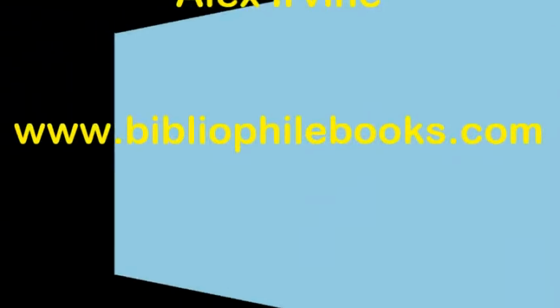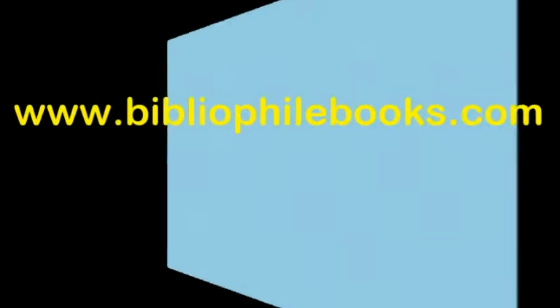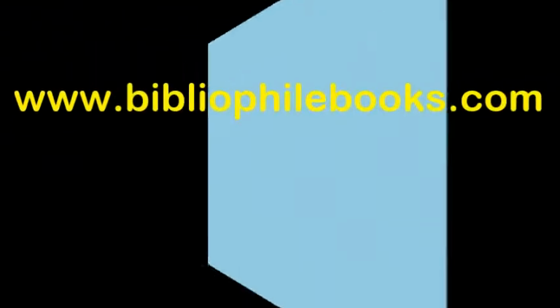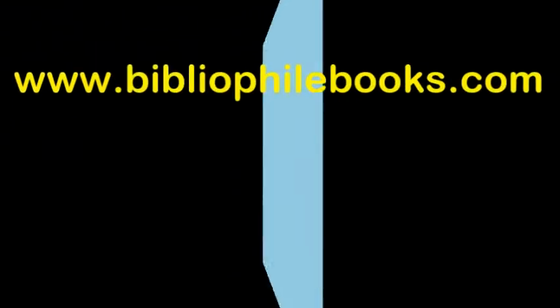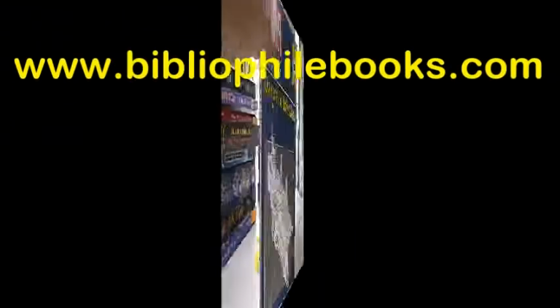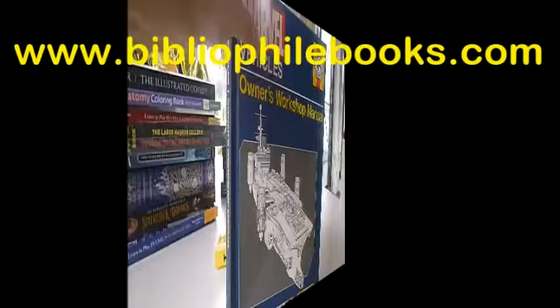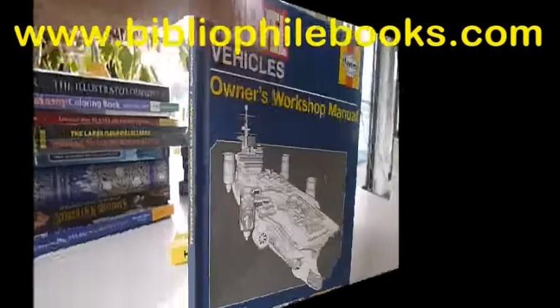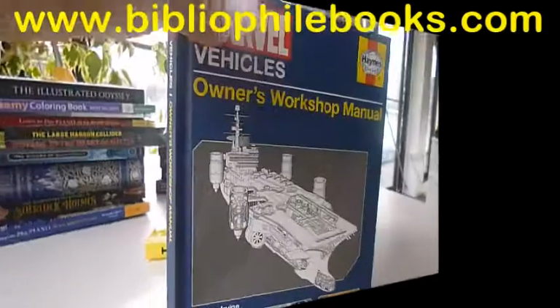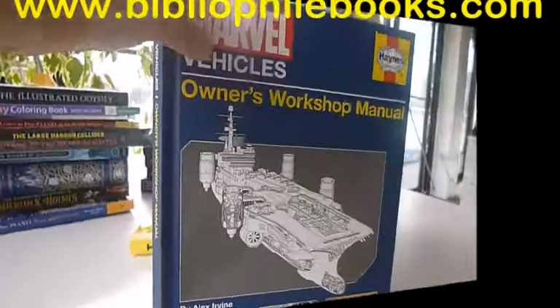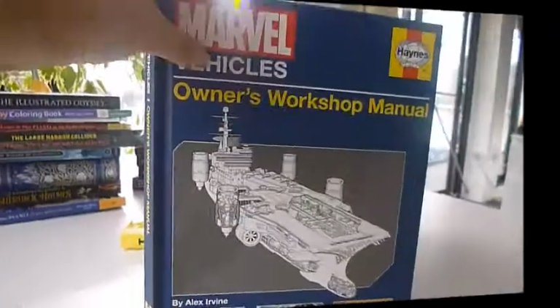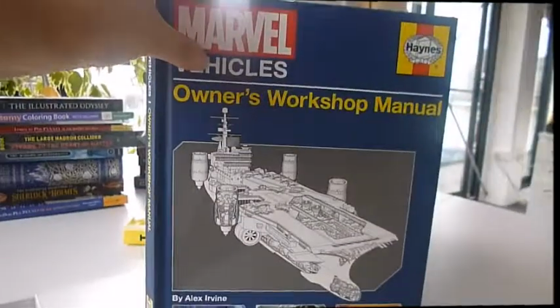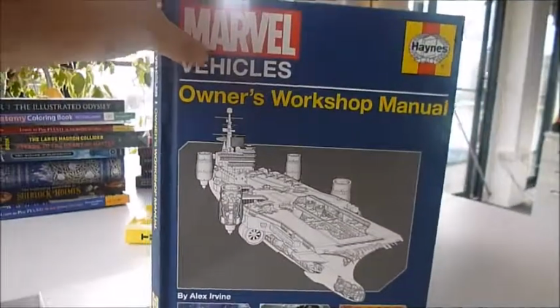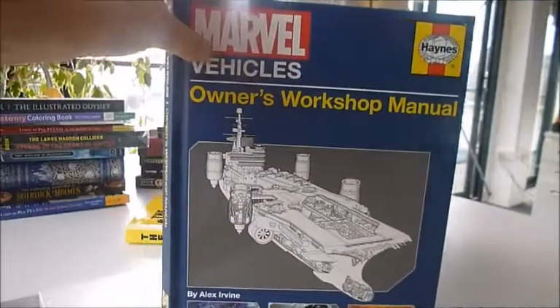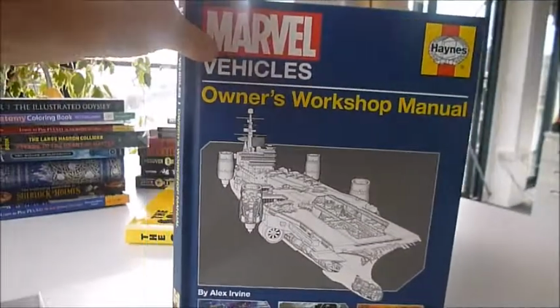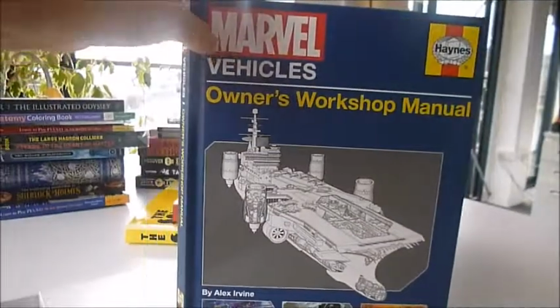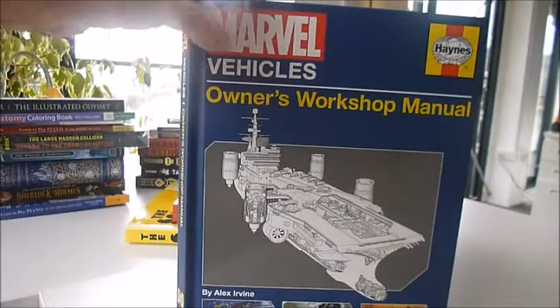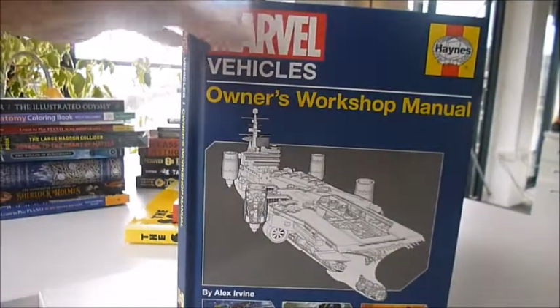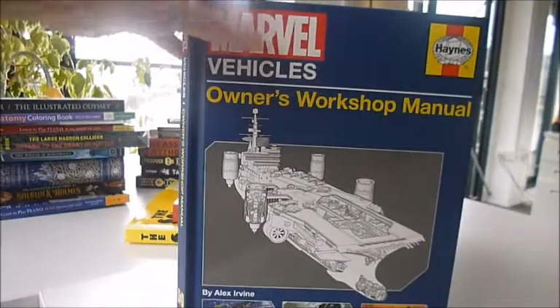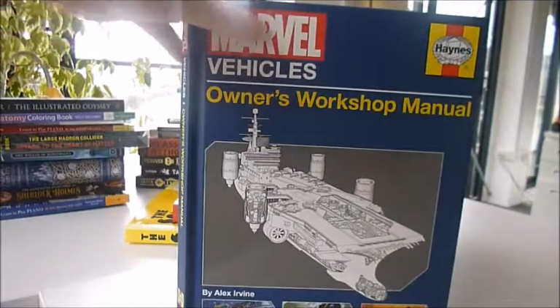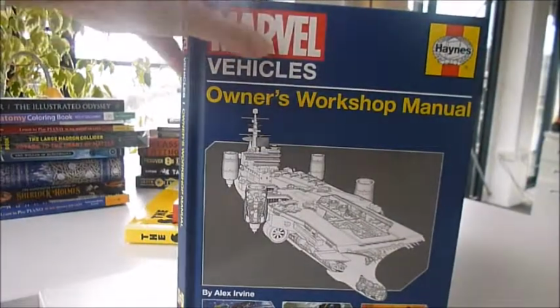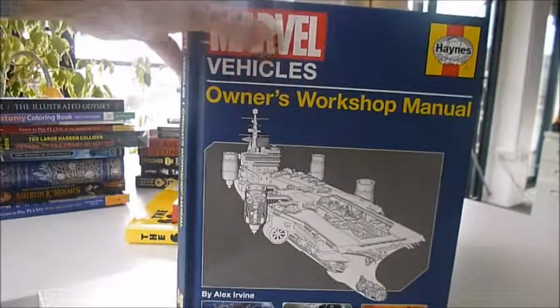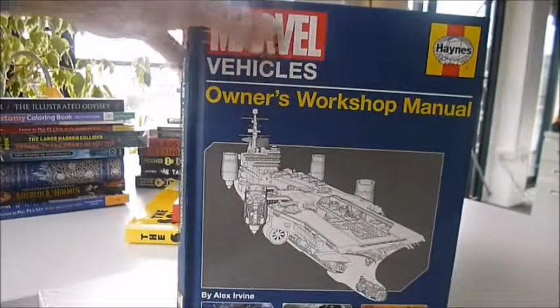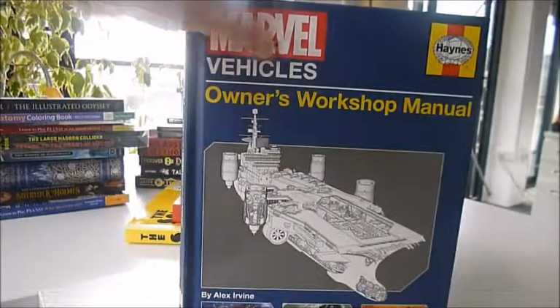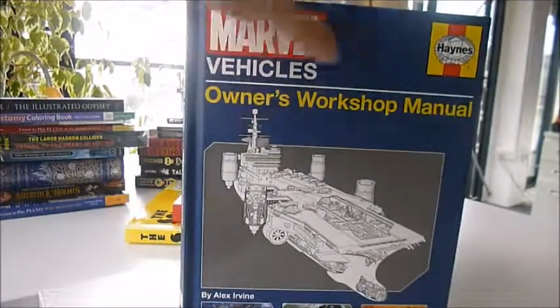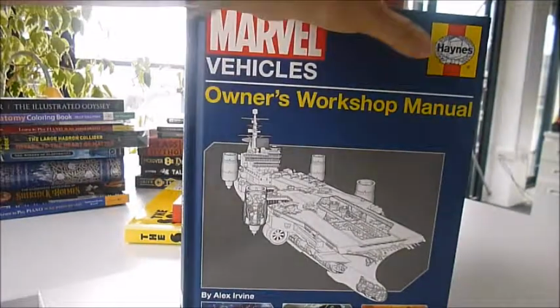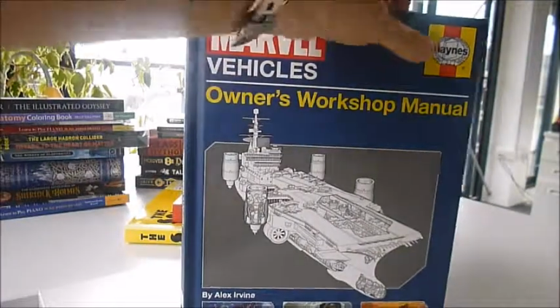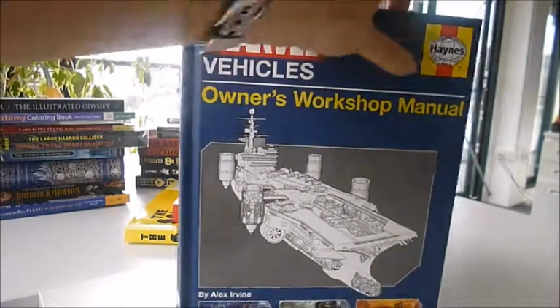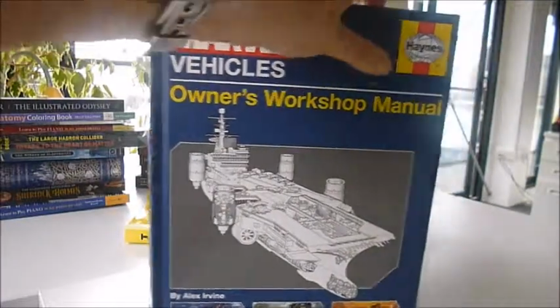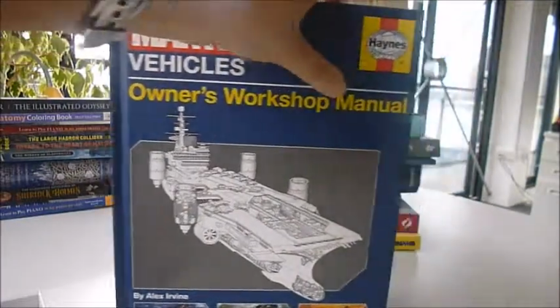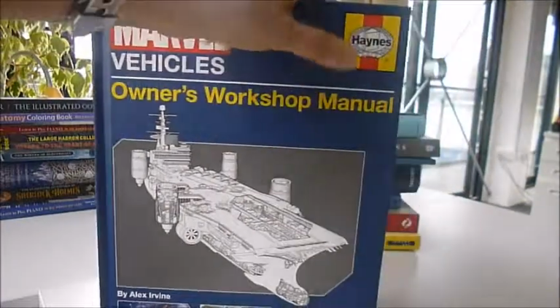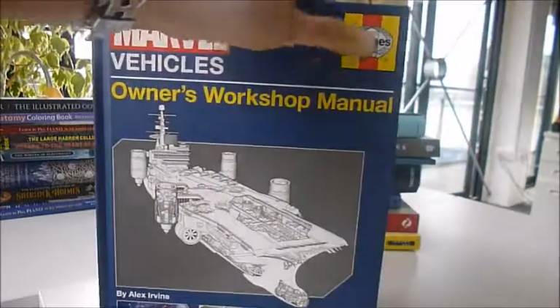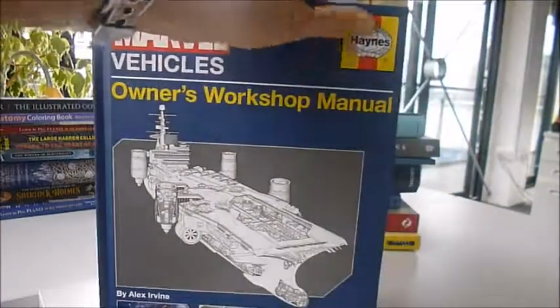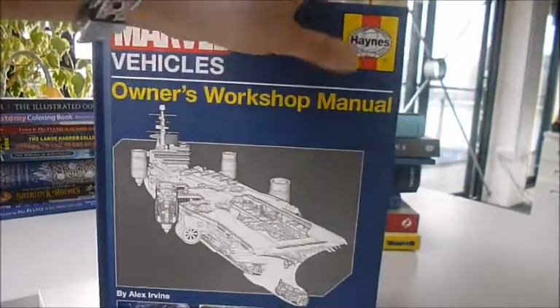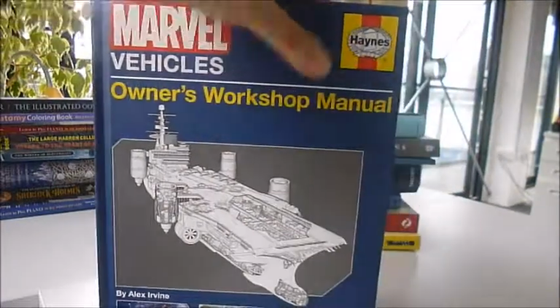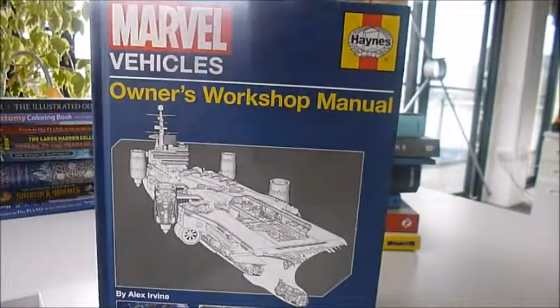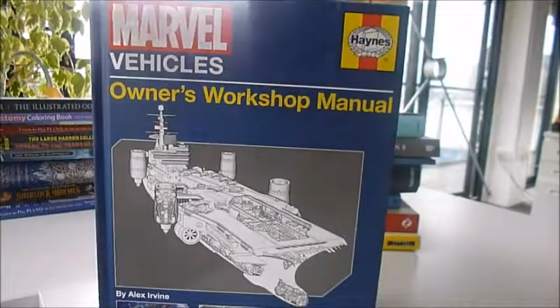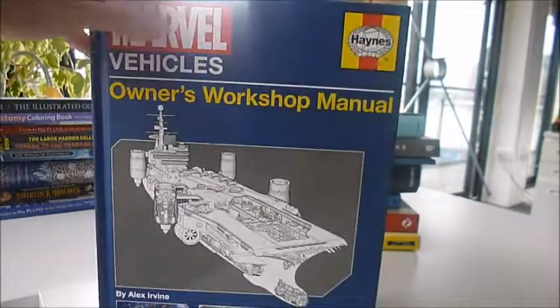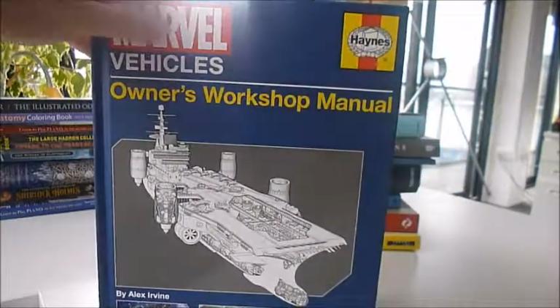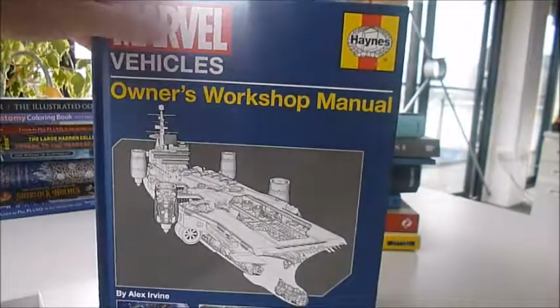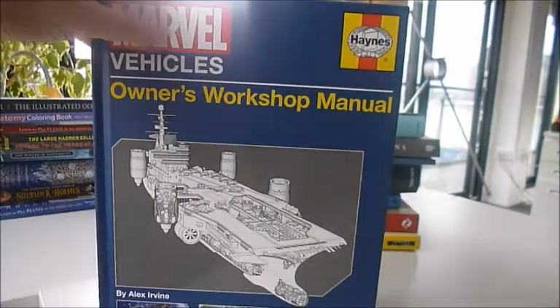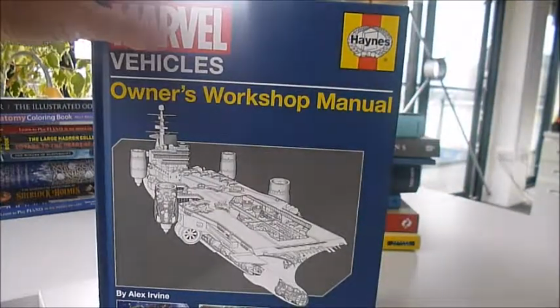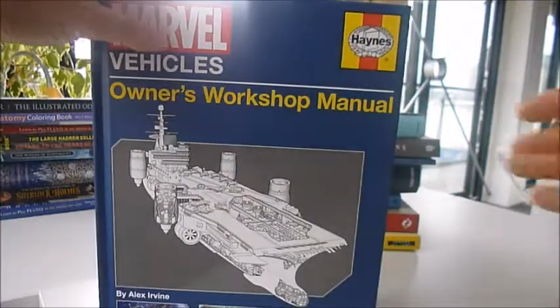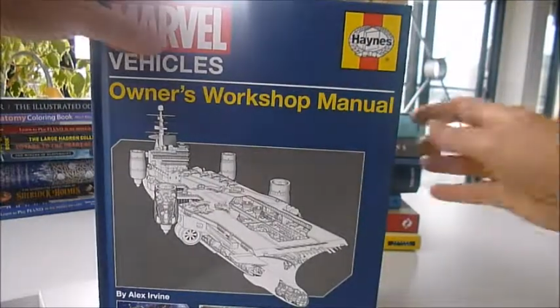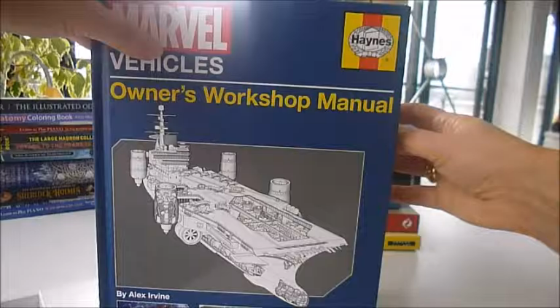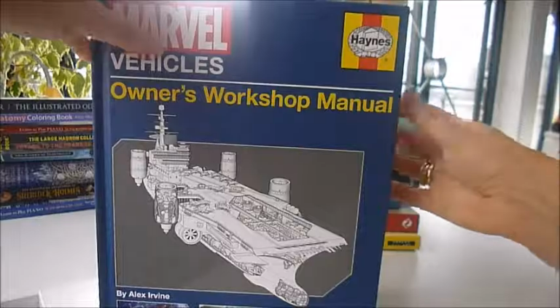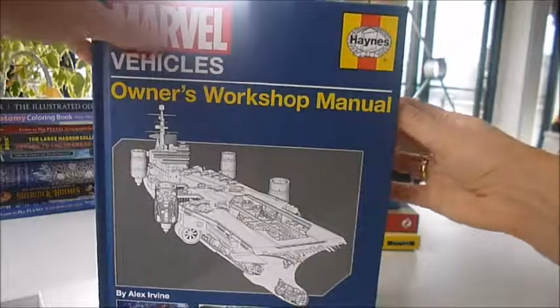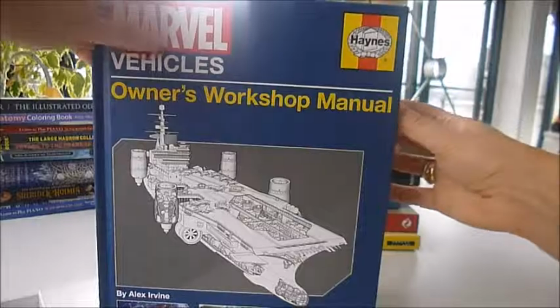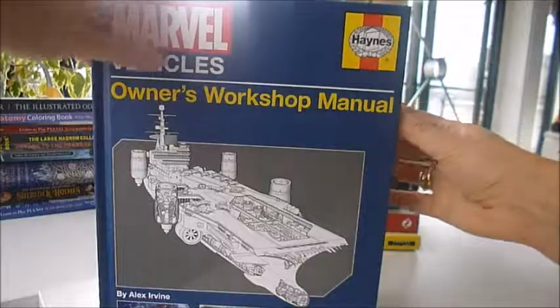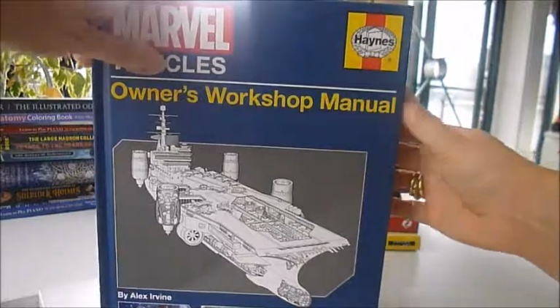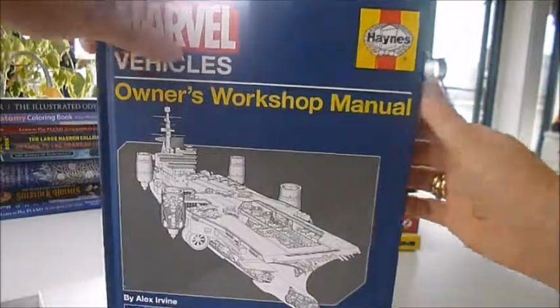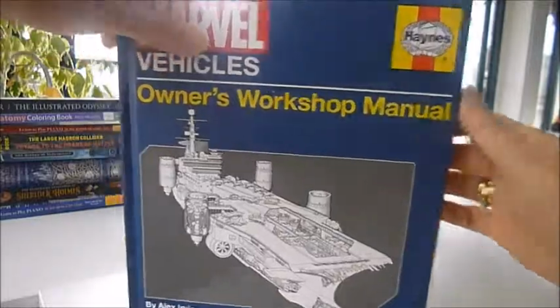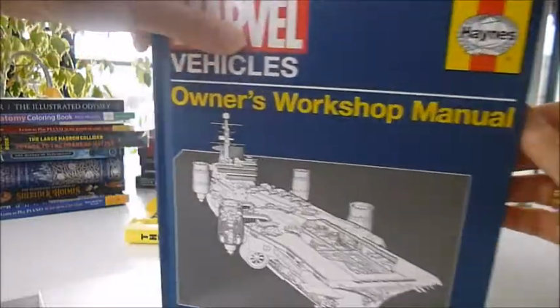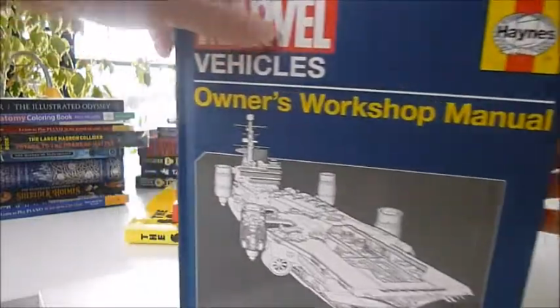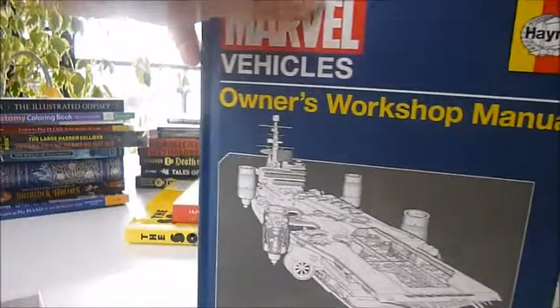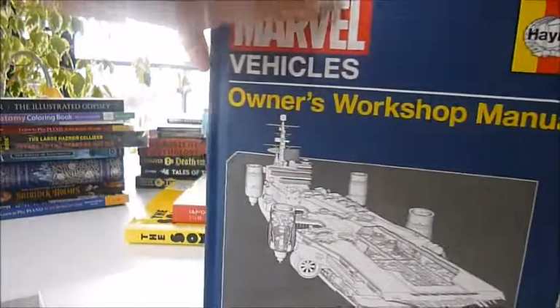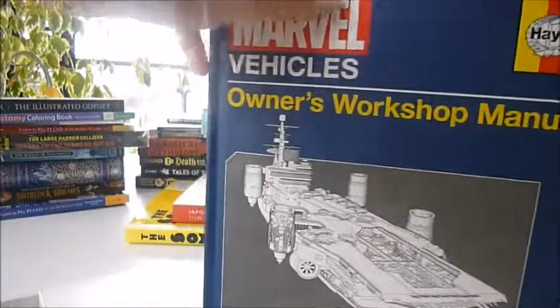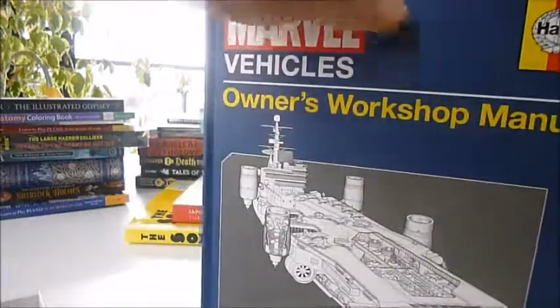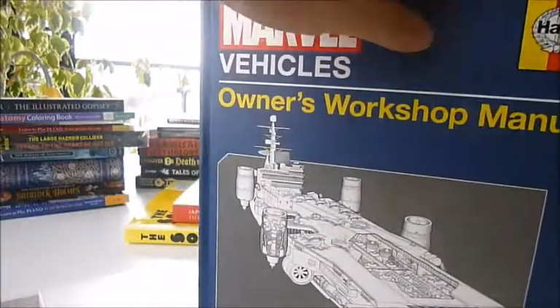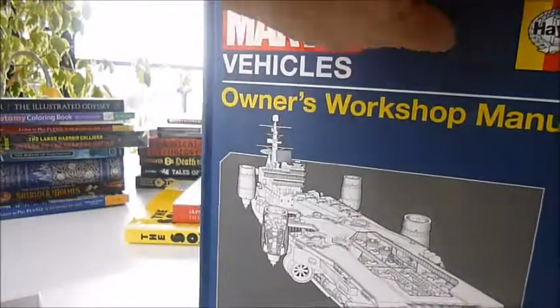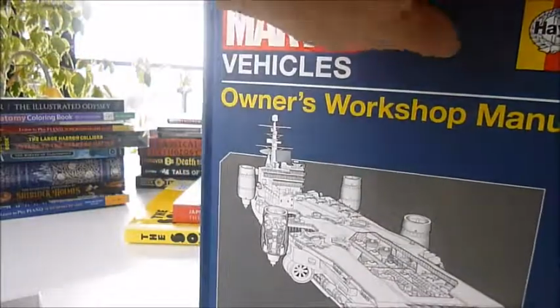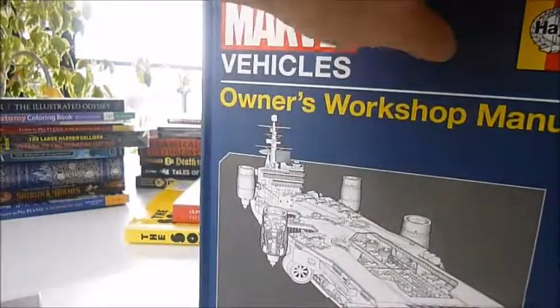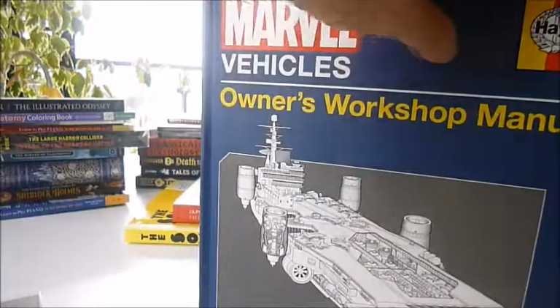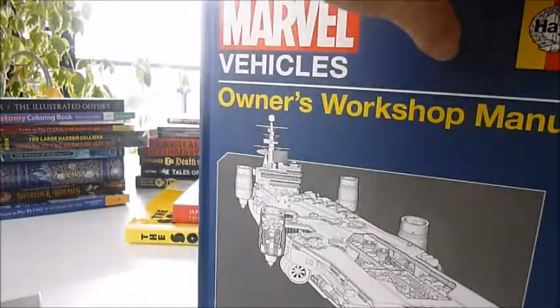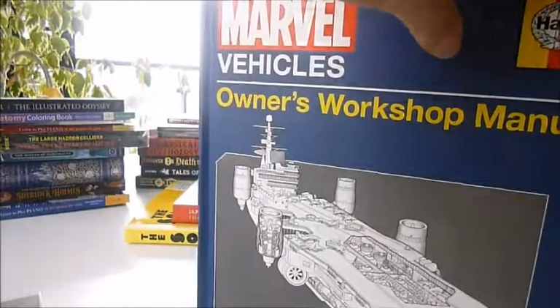Marvel Vehicles — well, marvel at this! It's a Haynes Owners Workshop Manual by Alex Levine.